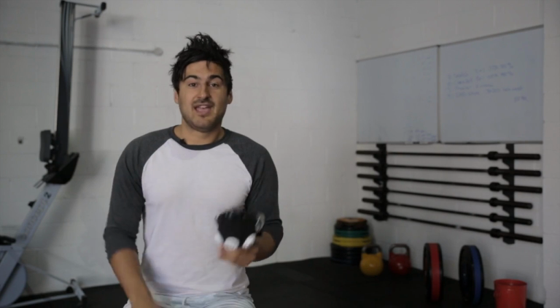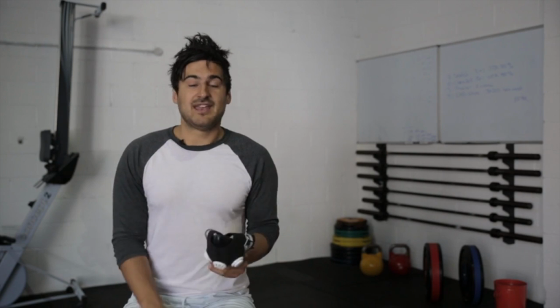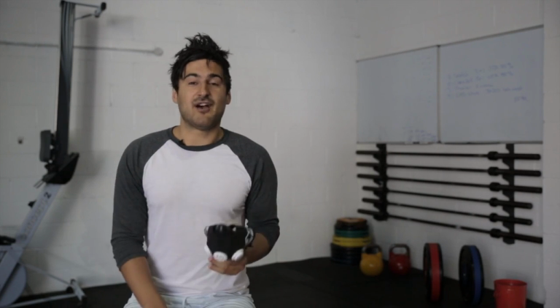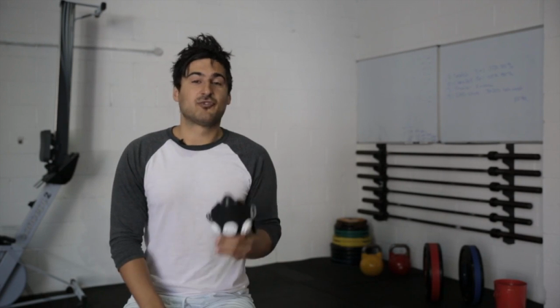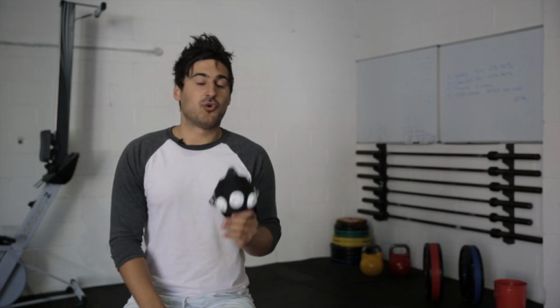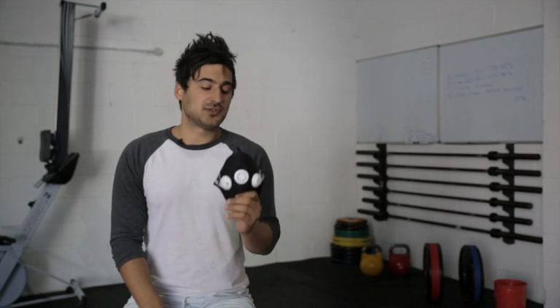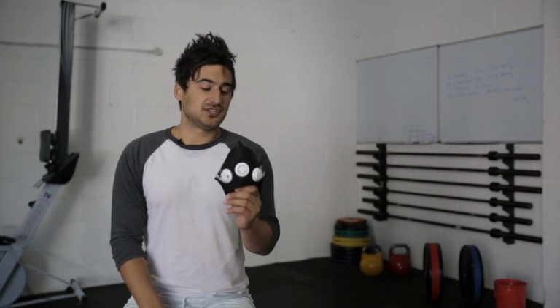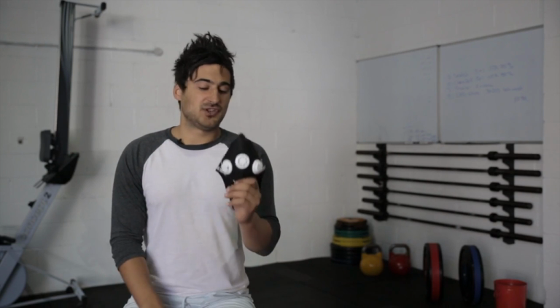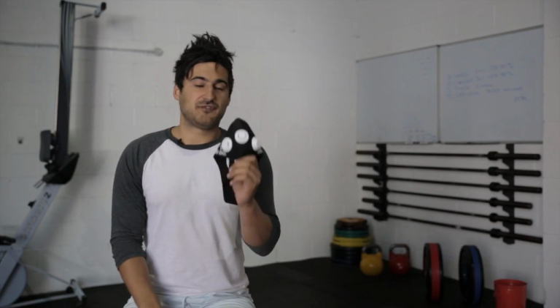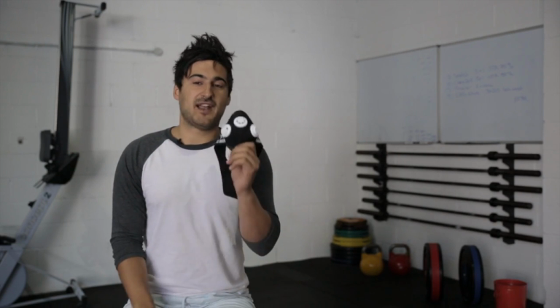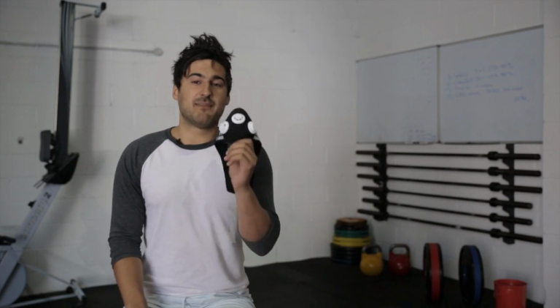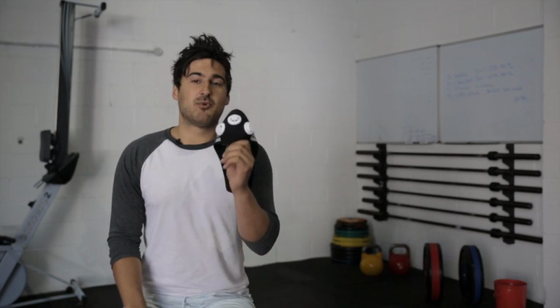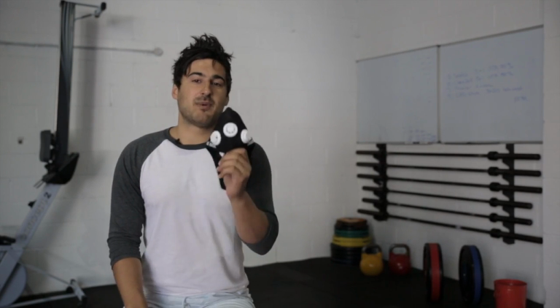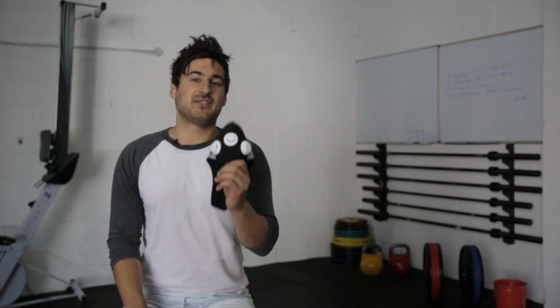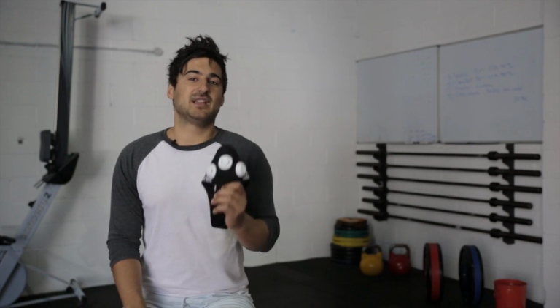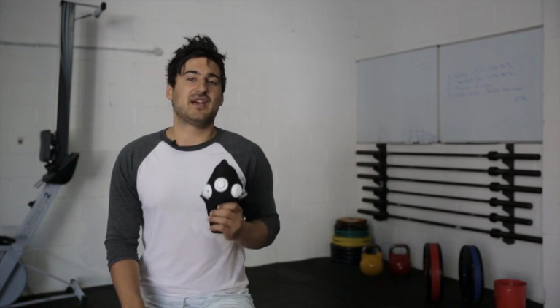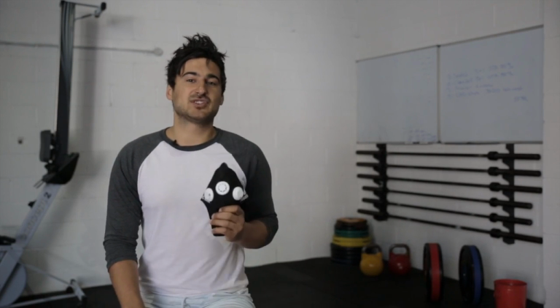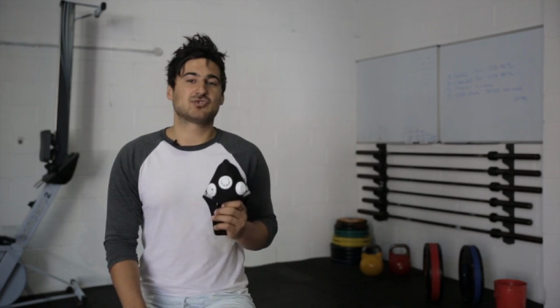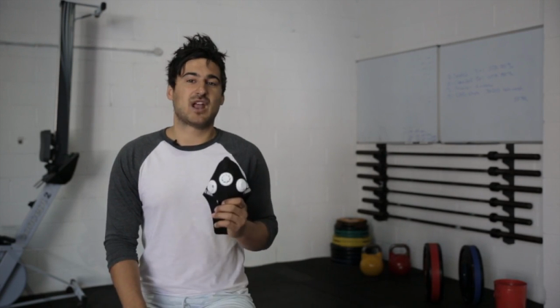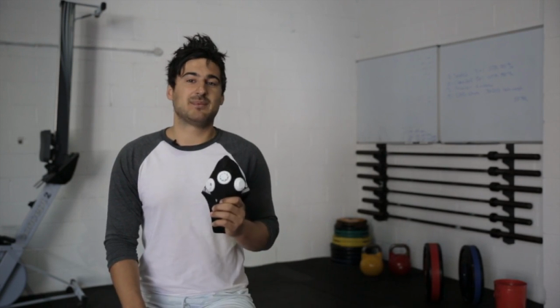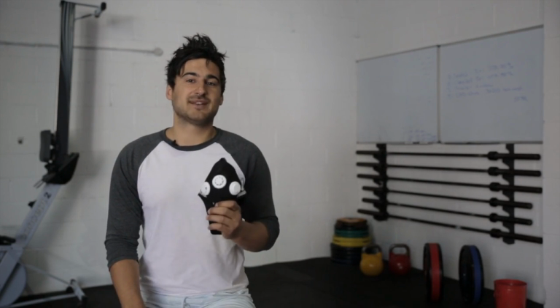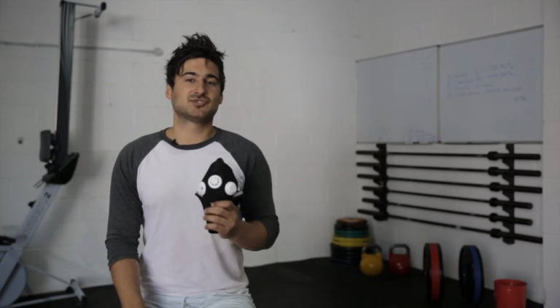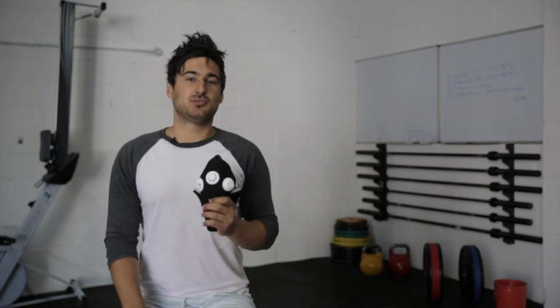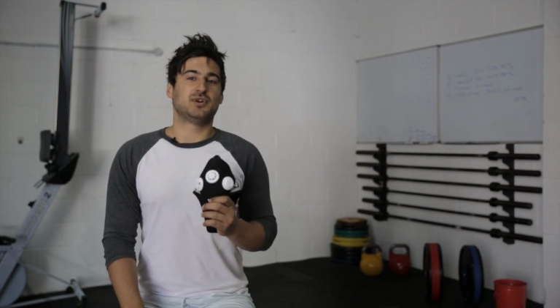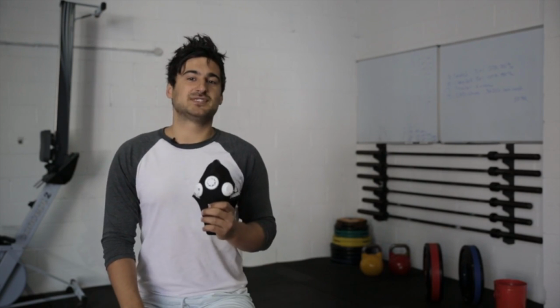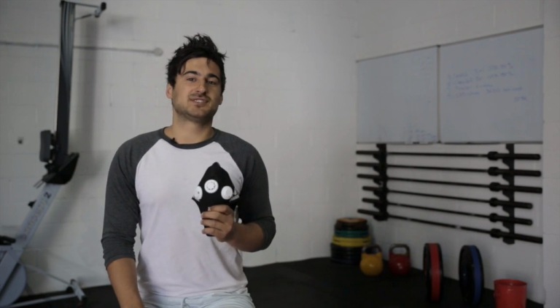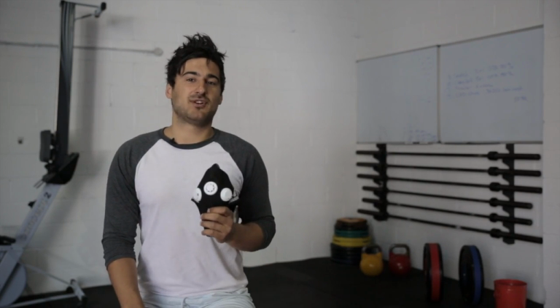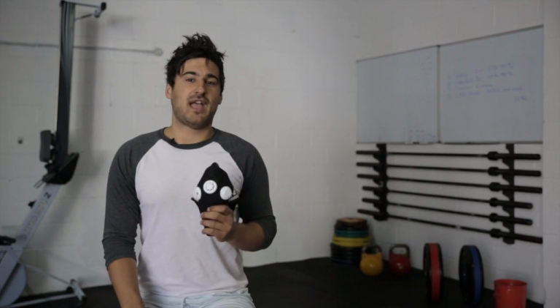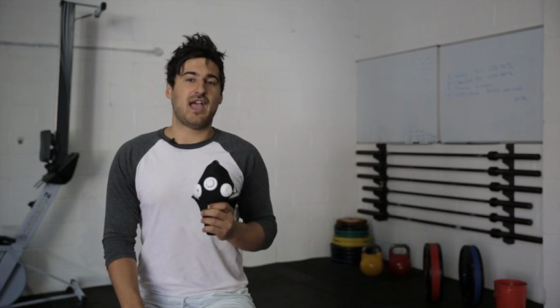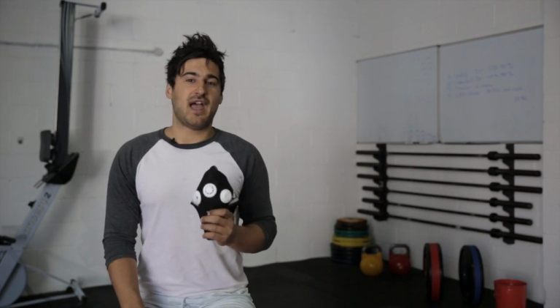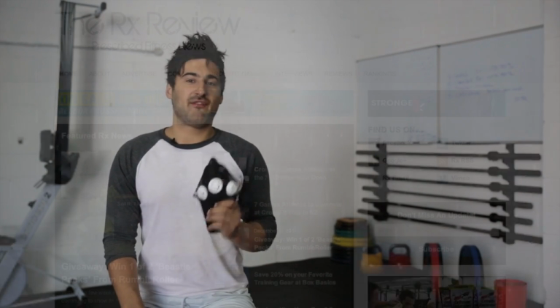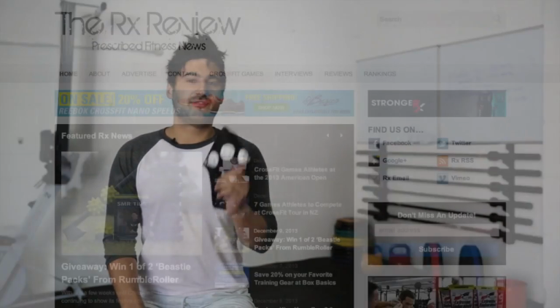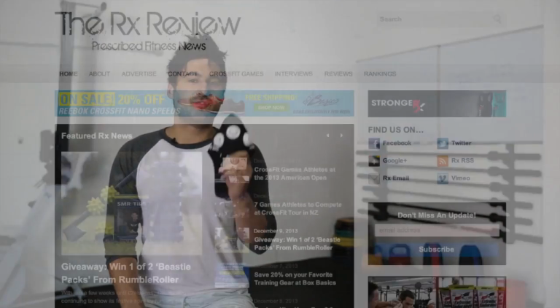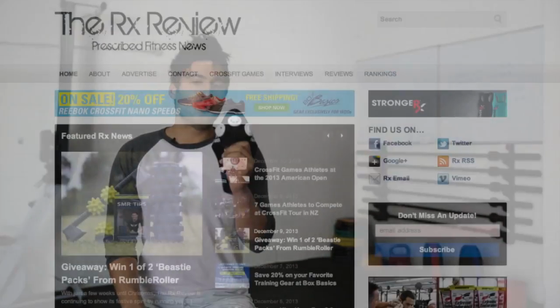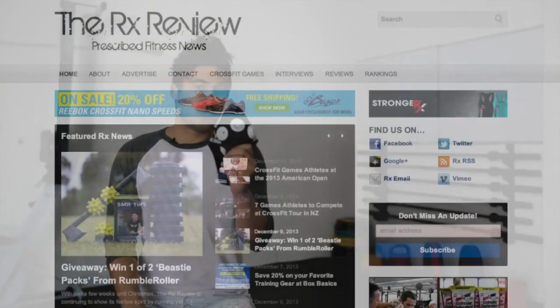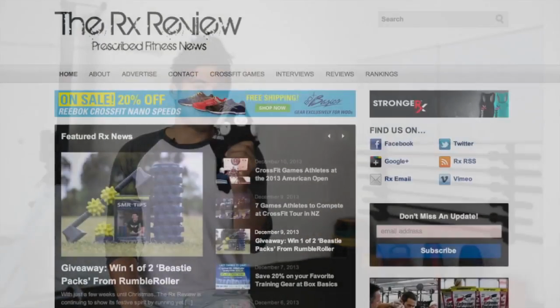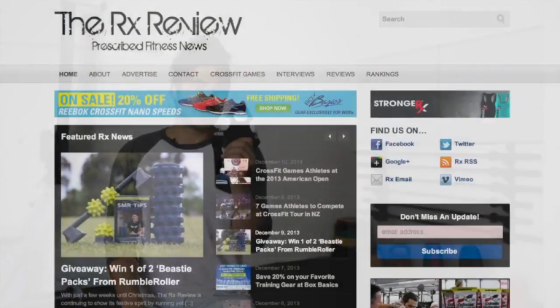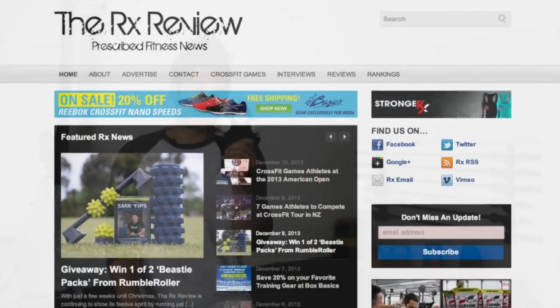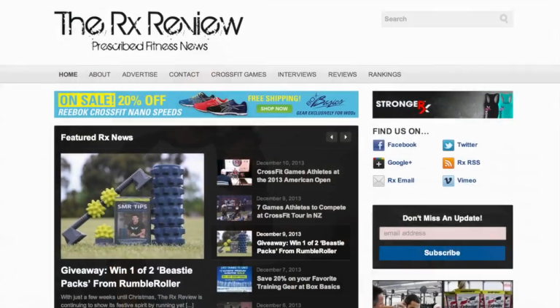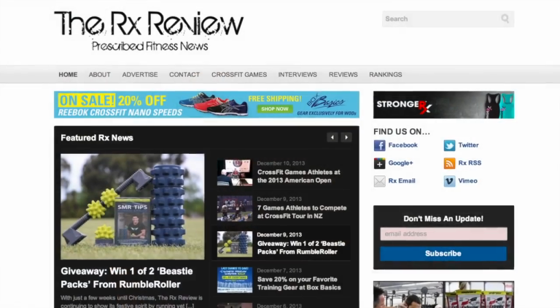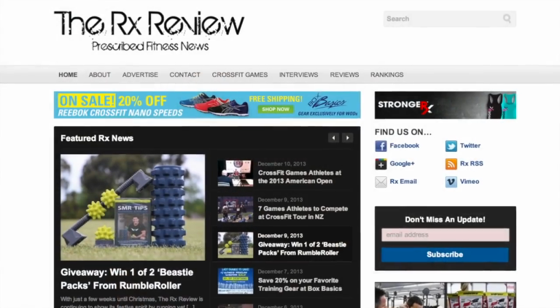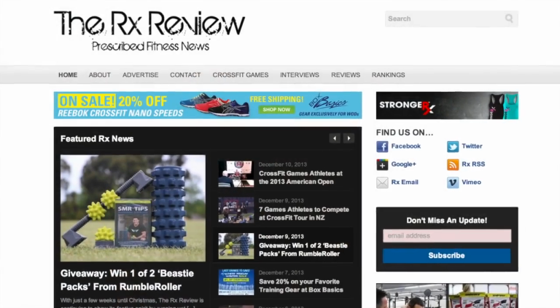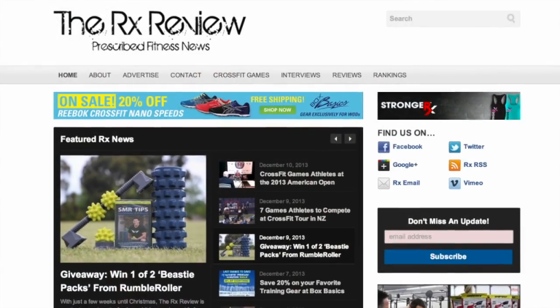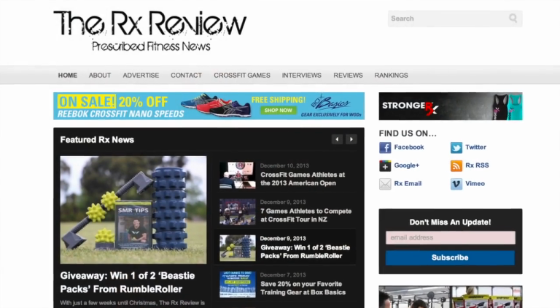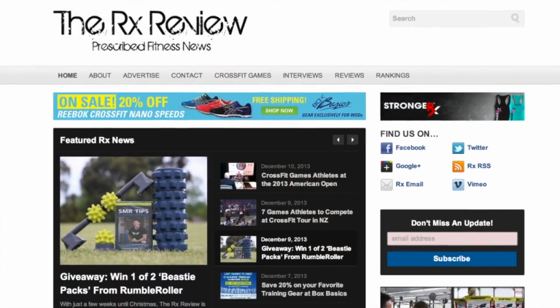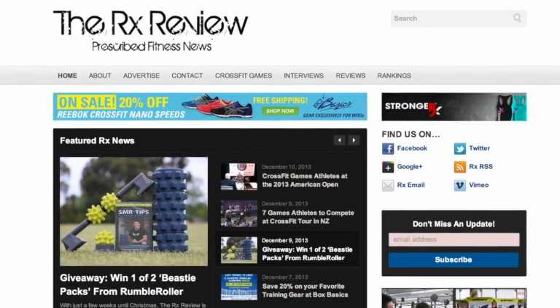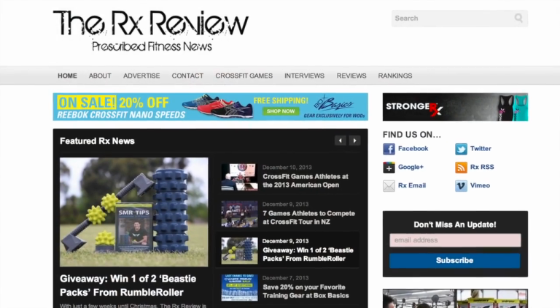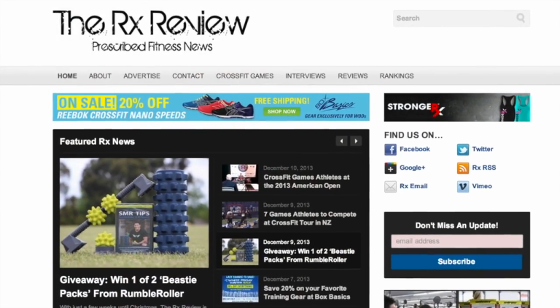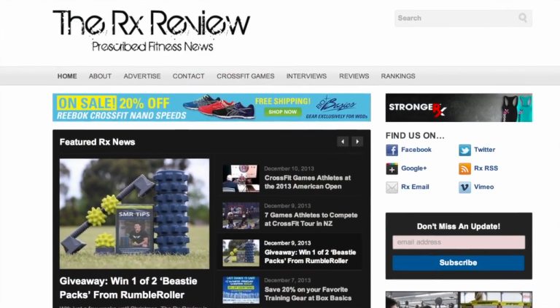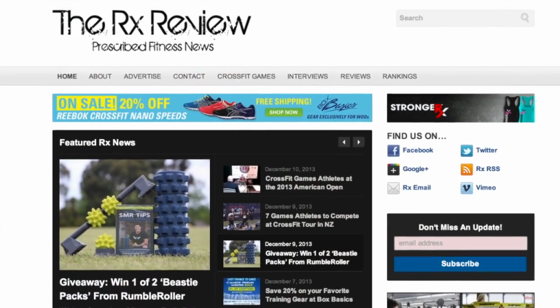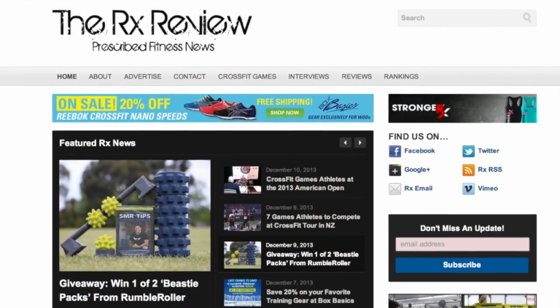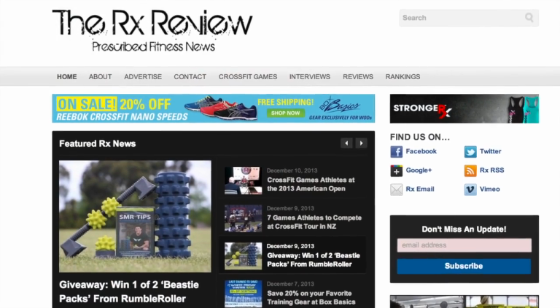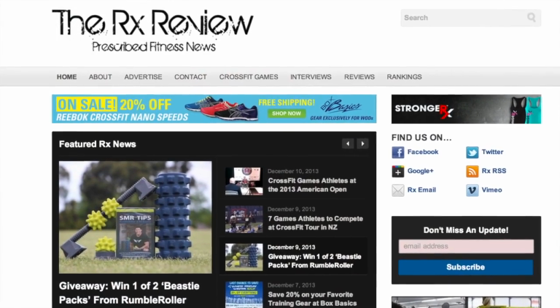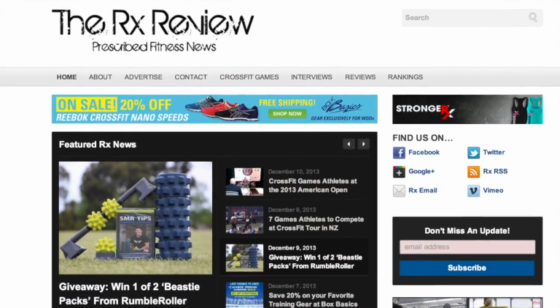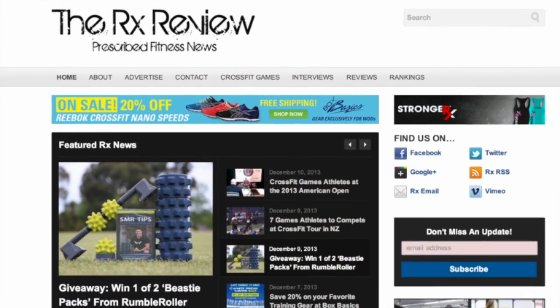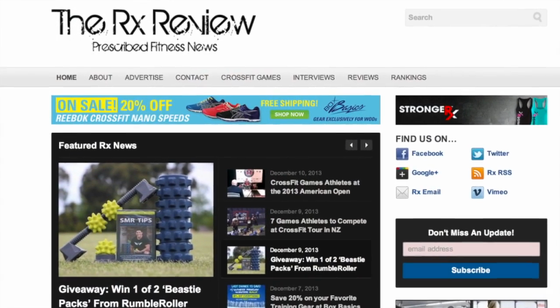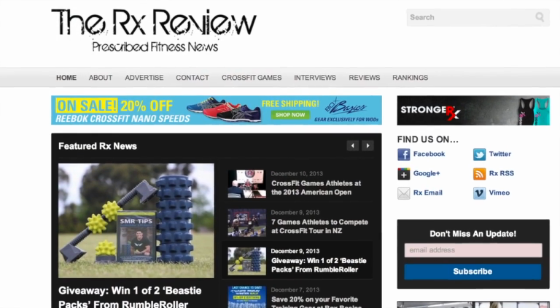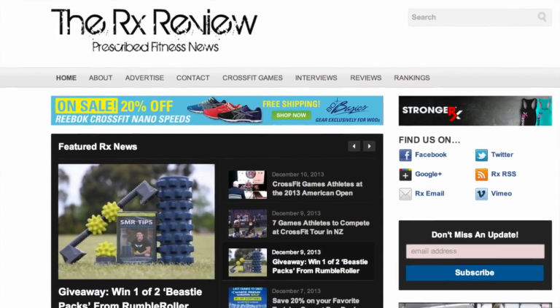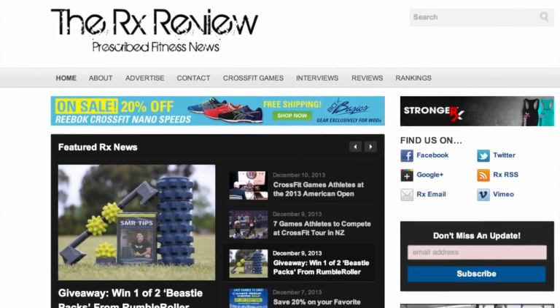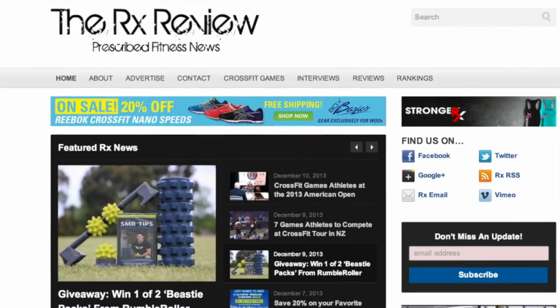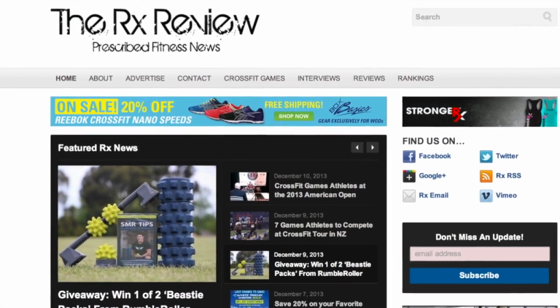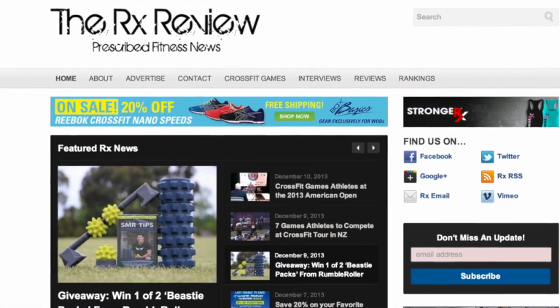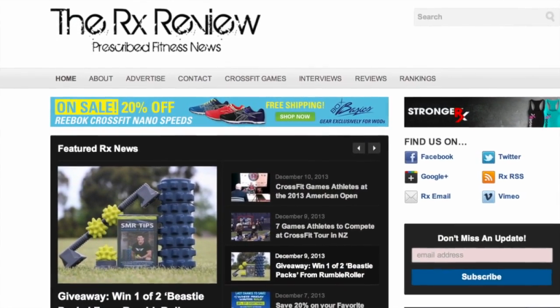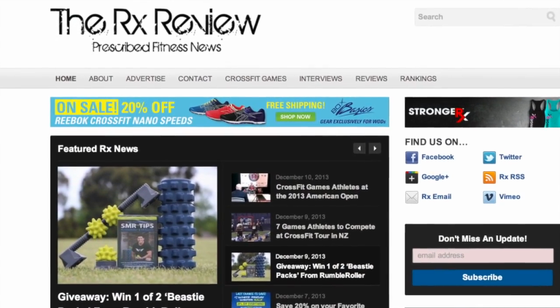You can find out more about the Elevation Training Mask 2.0 in our full text review on our website, therxreview.com.